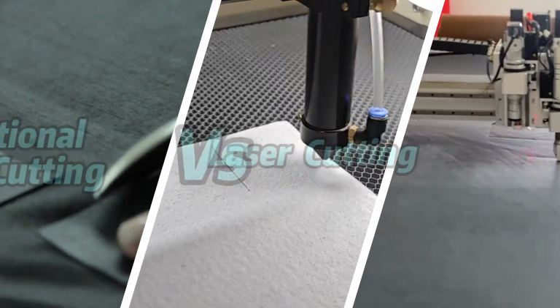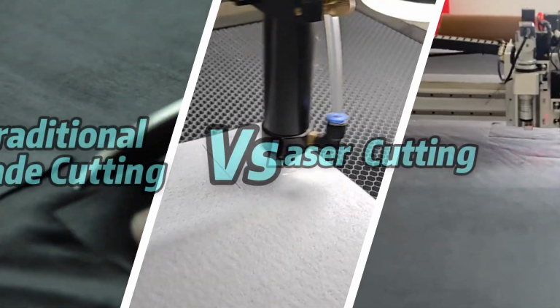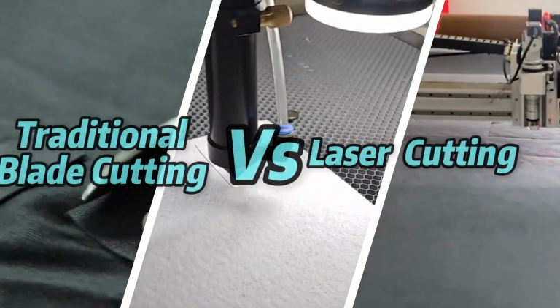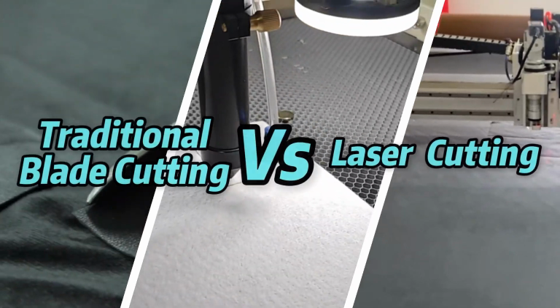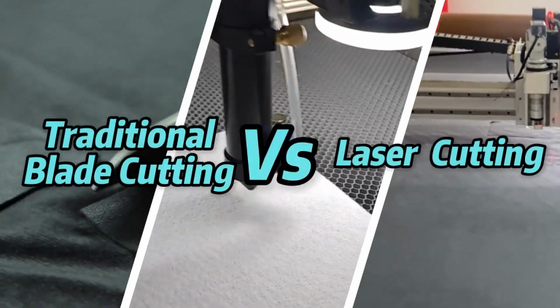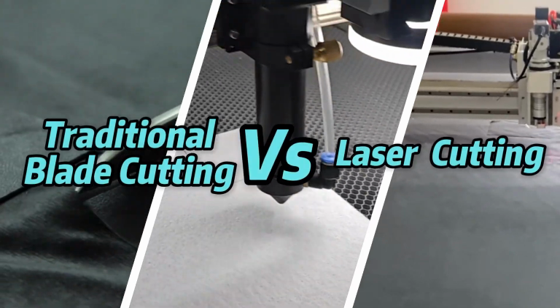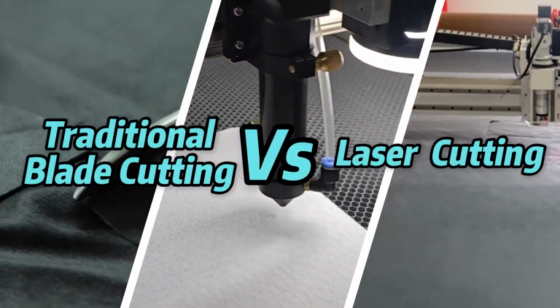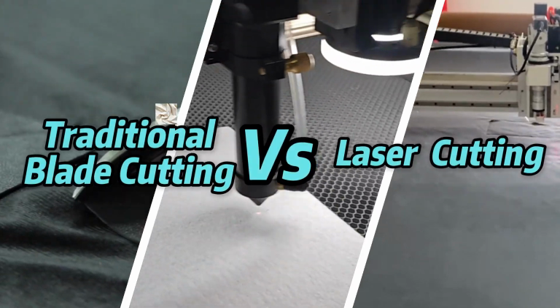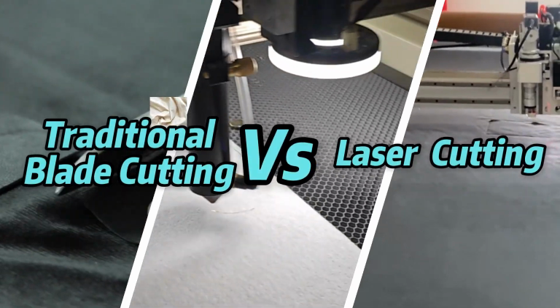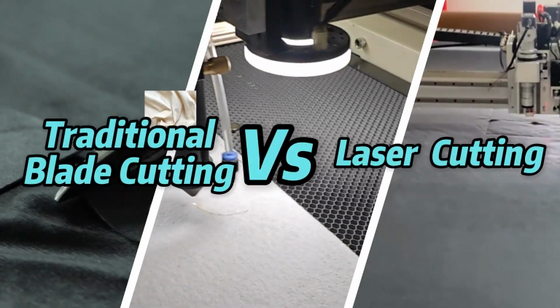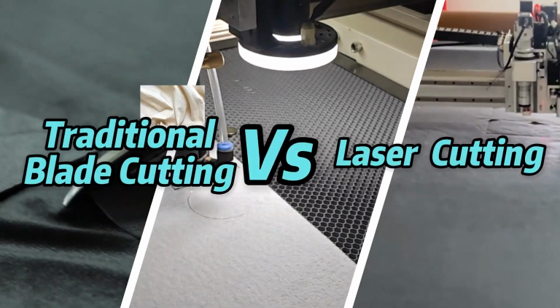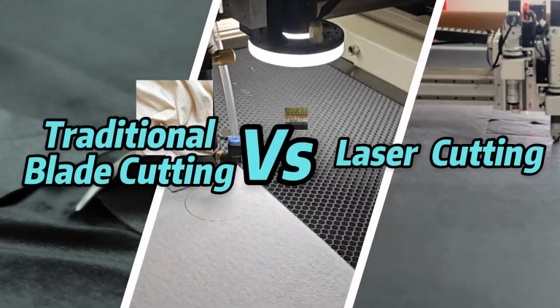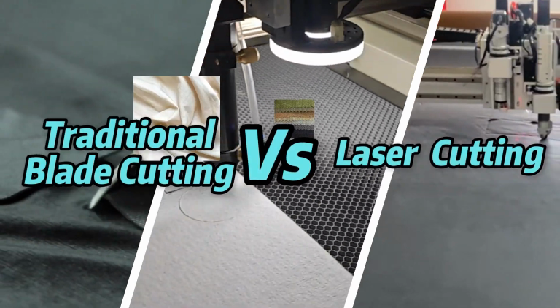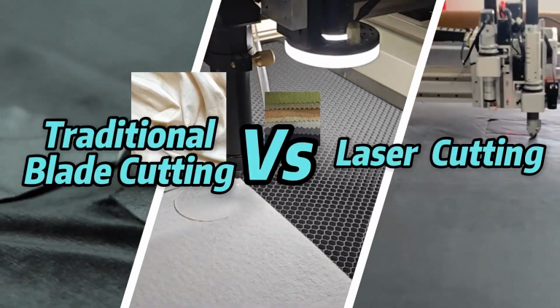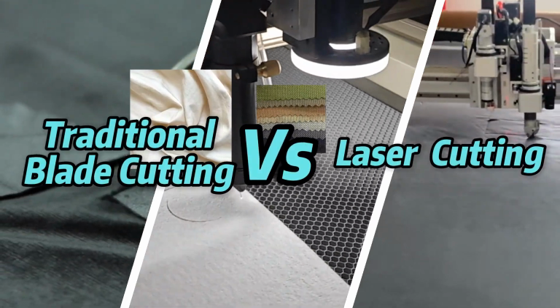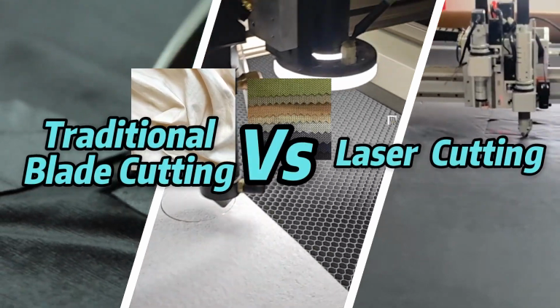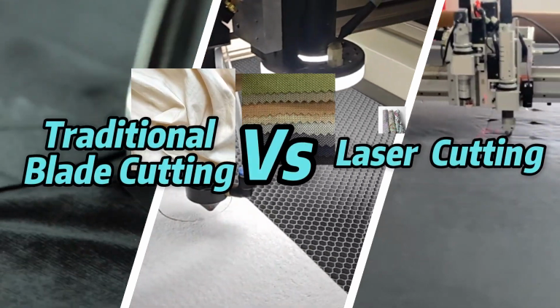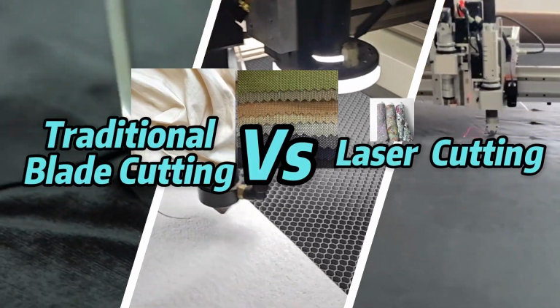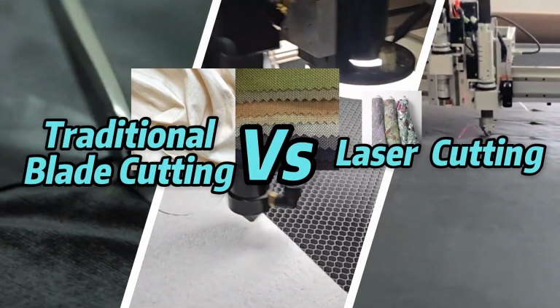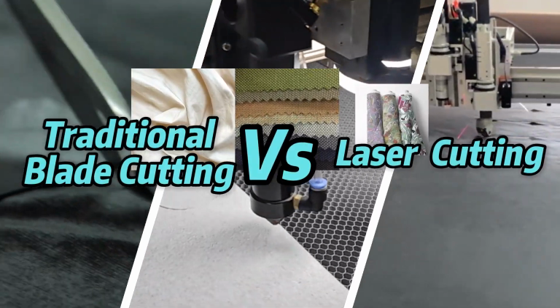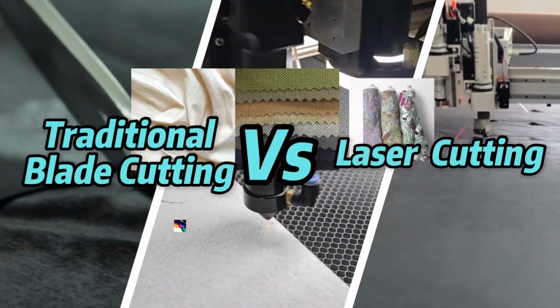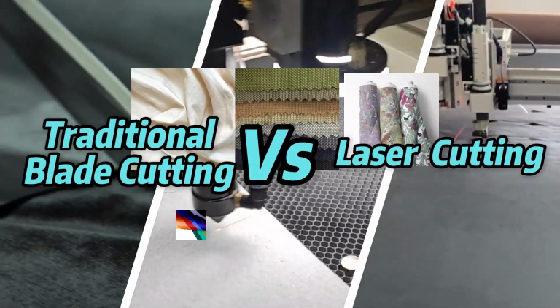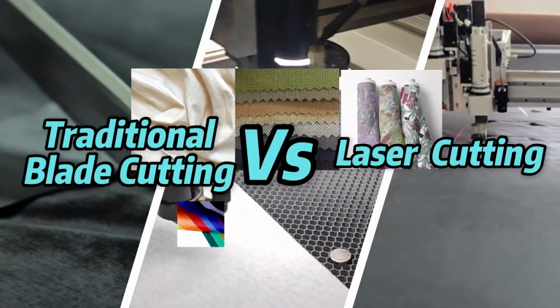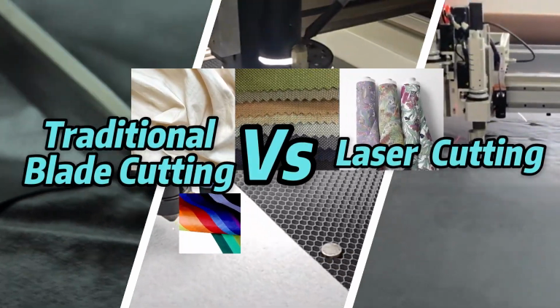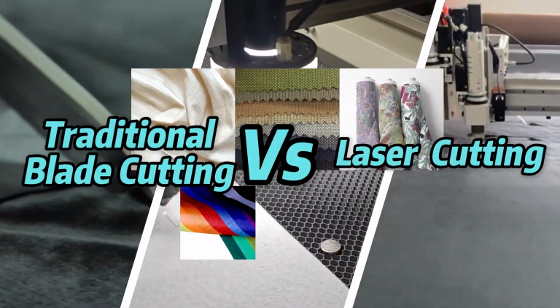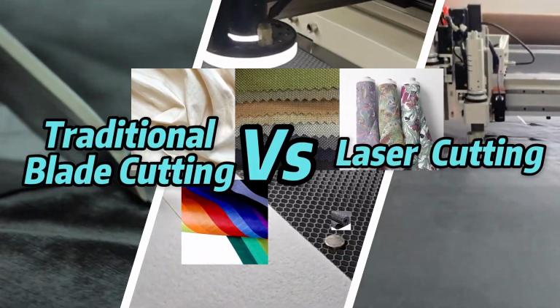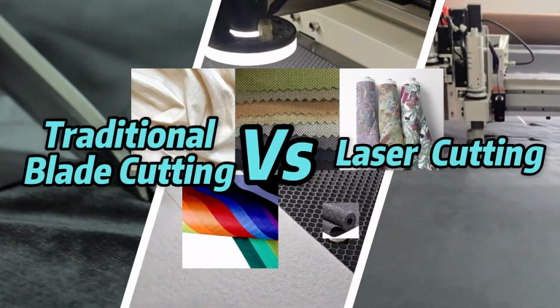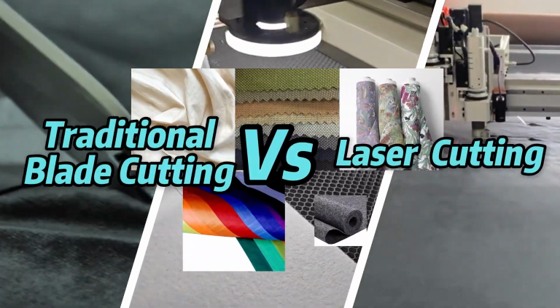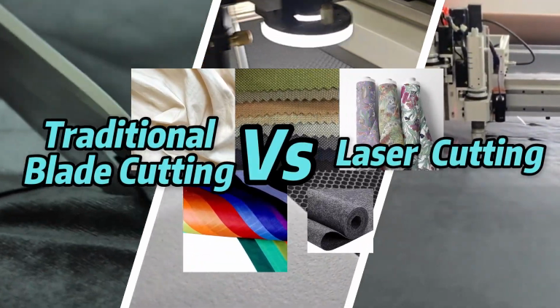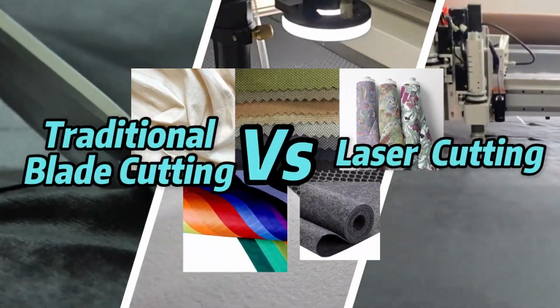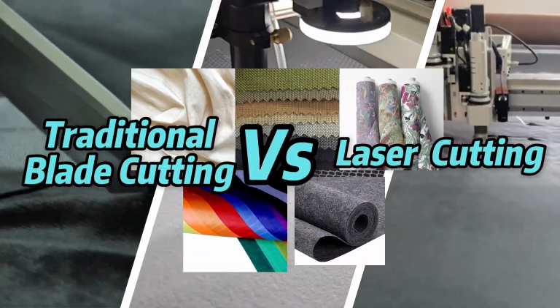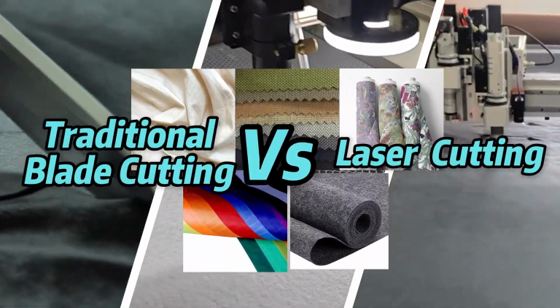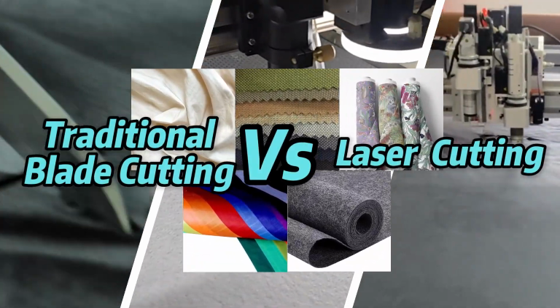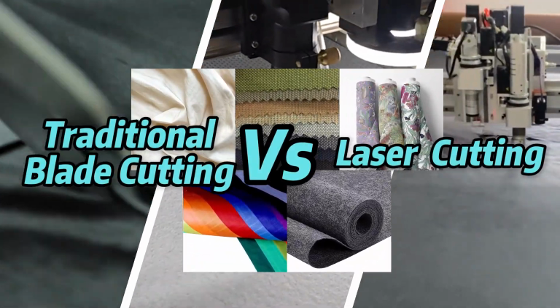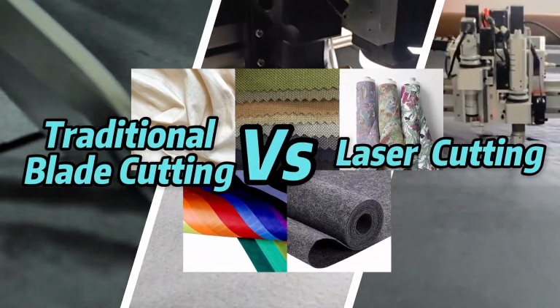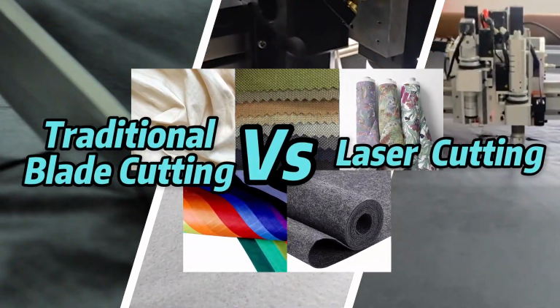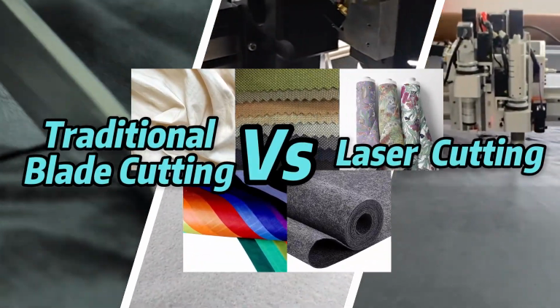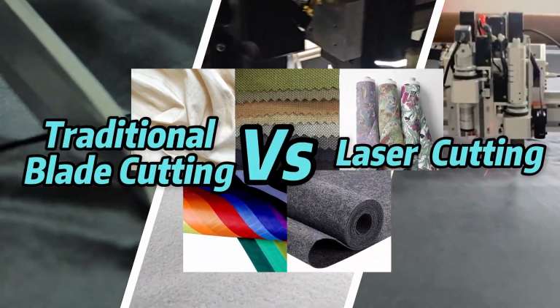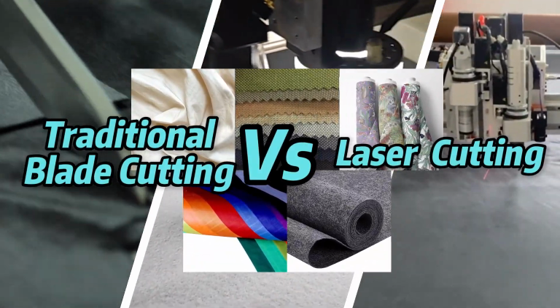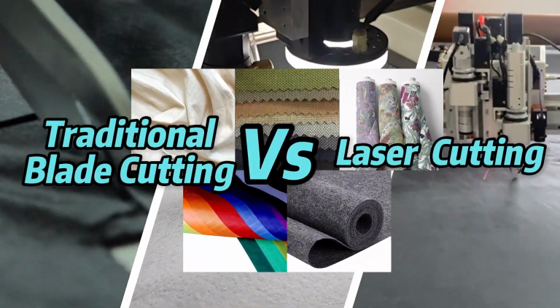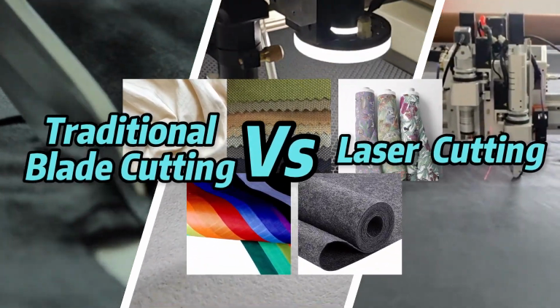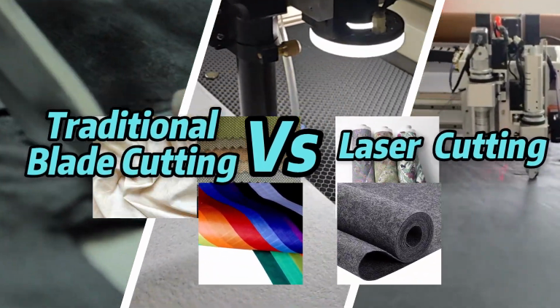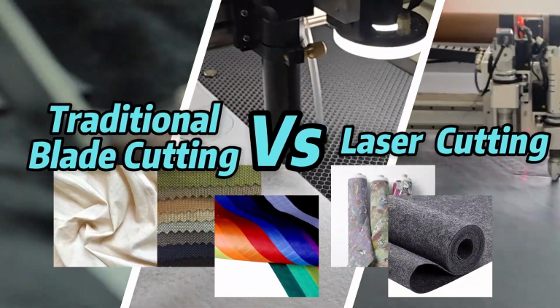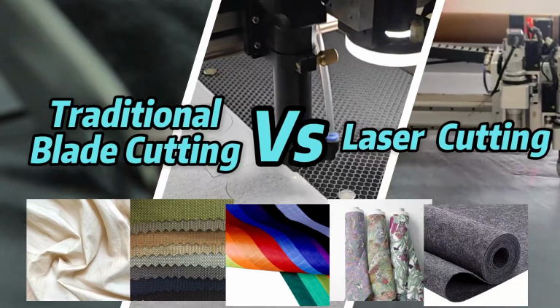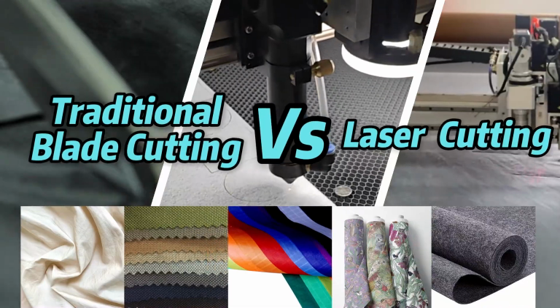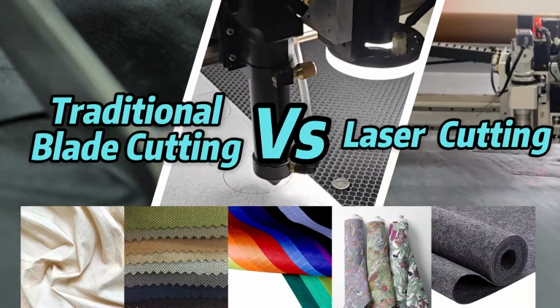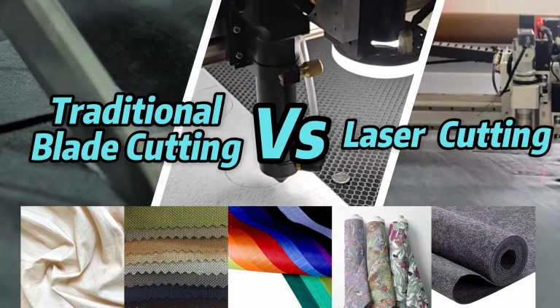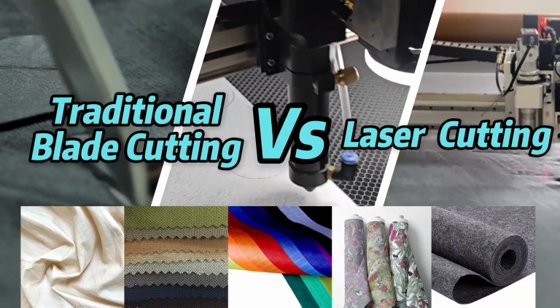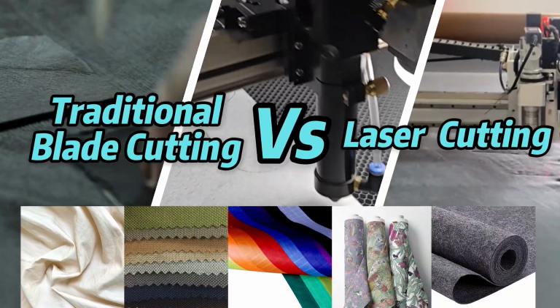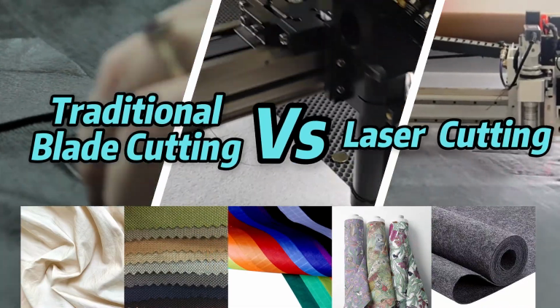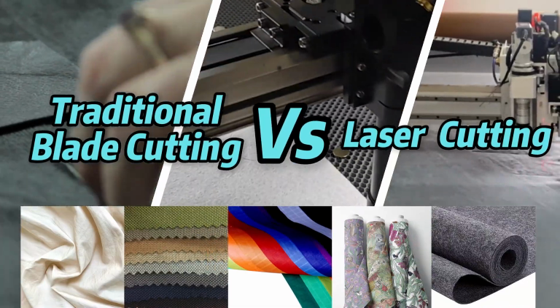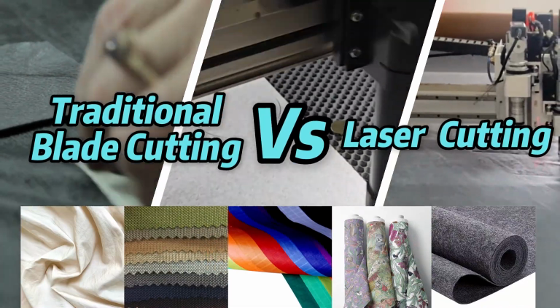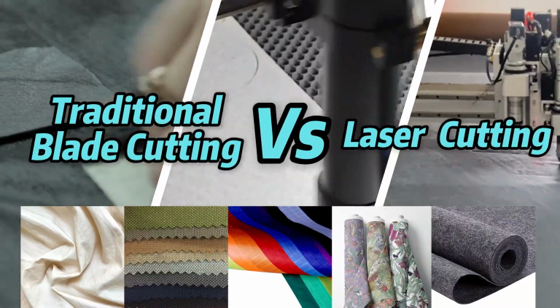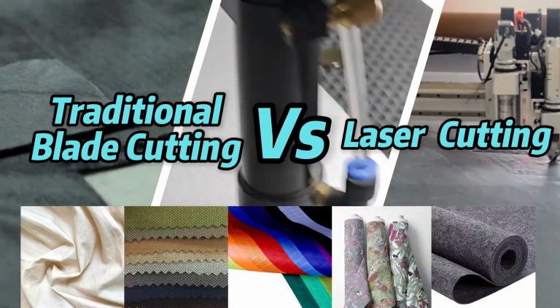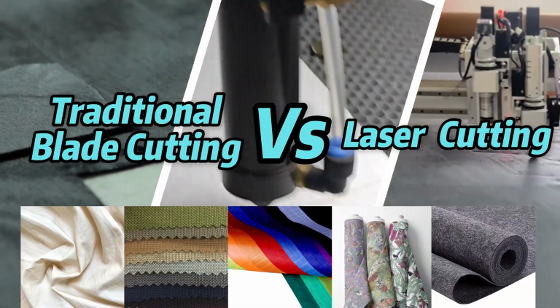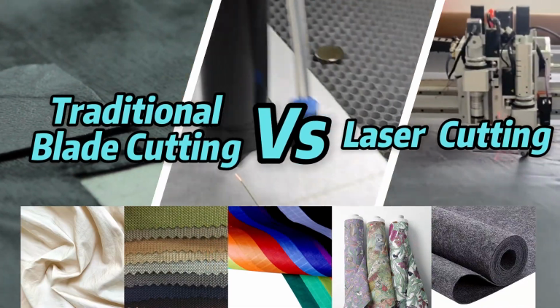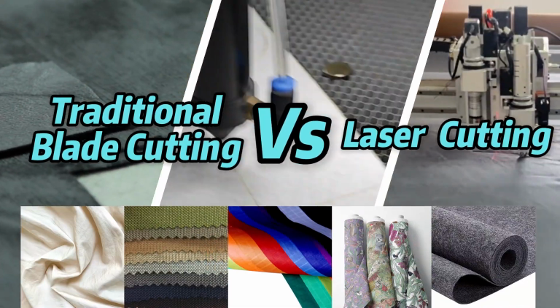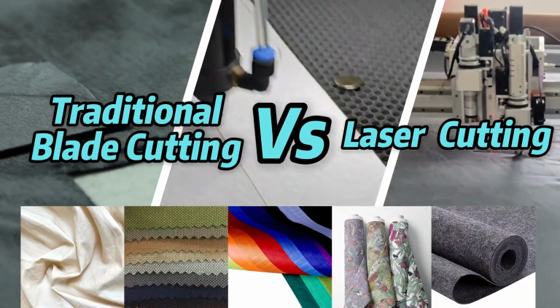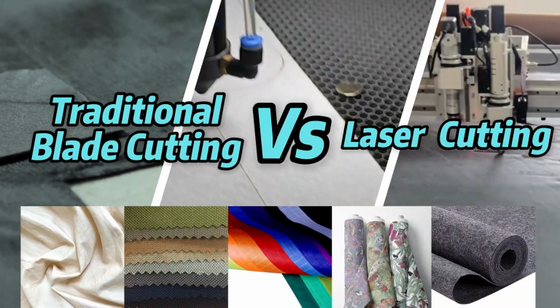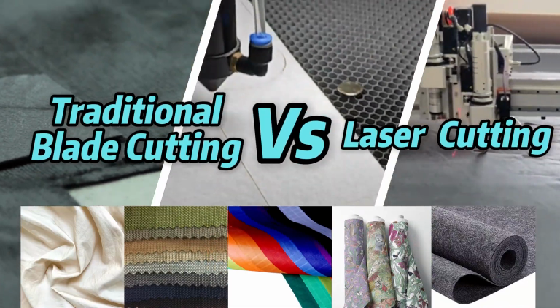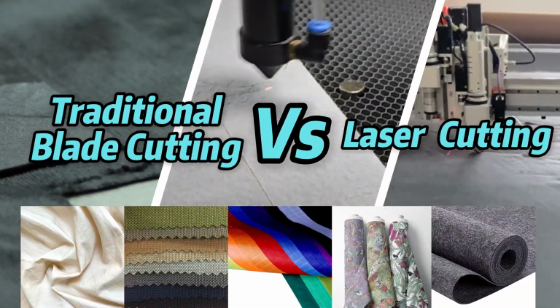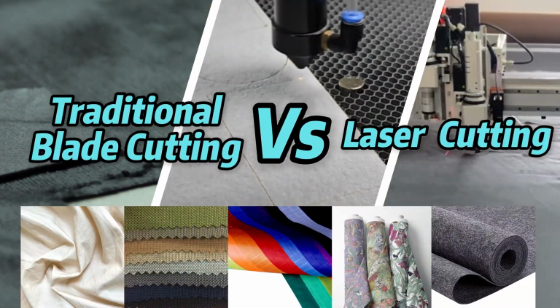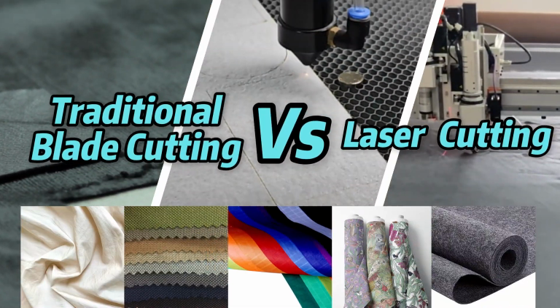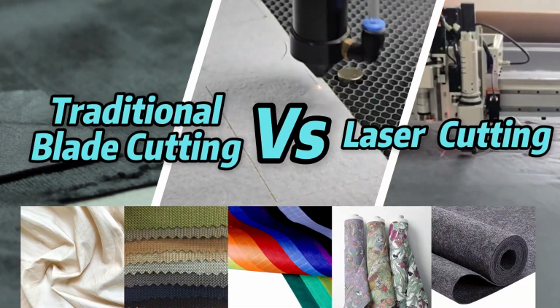Today, we've picked five materials to show you why laser cutting really stands out compared to CNC knives and hot knives.